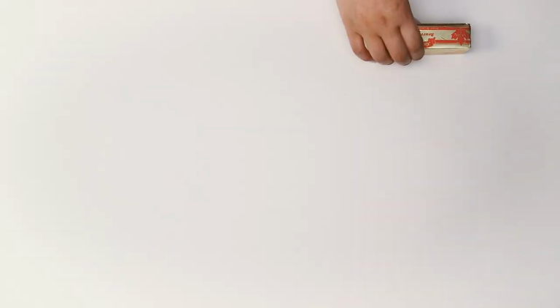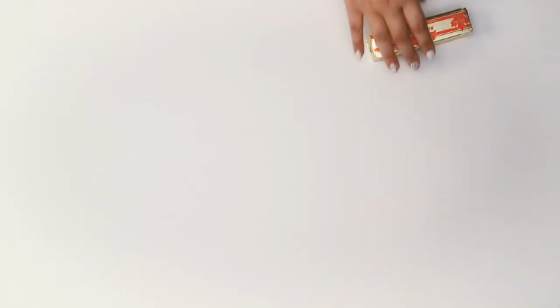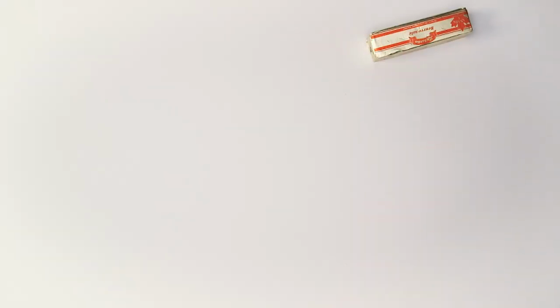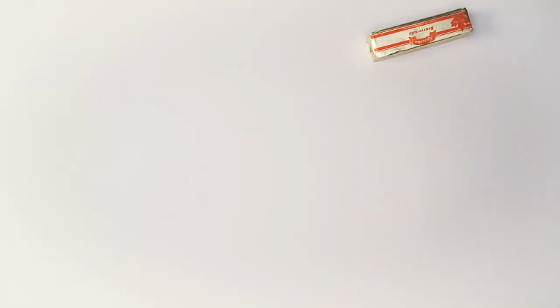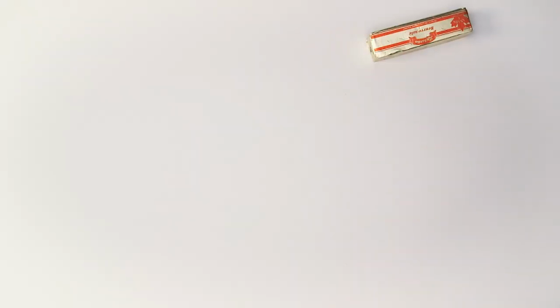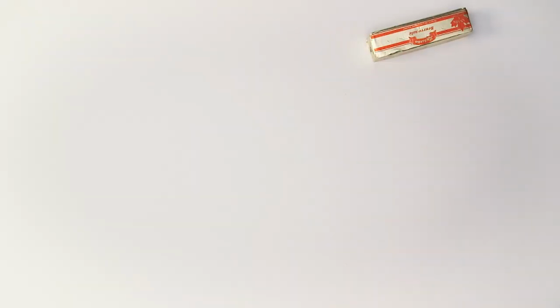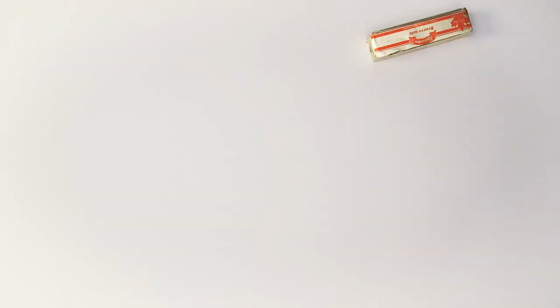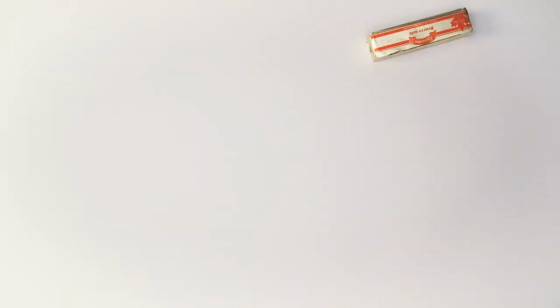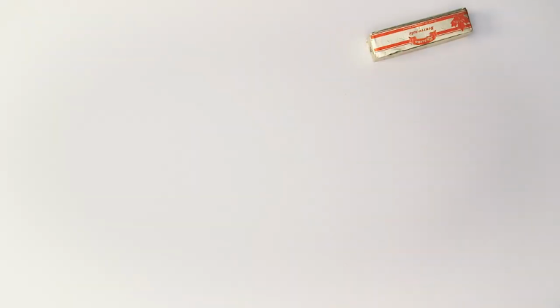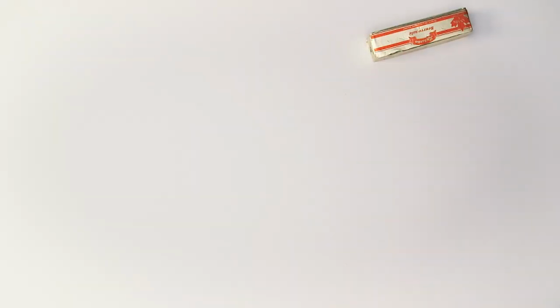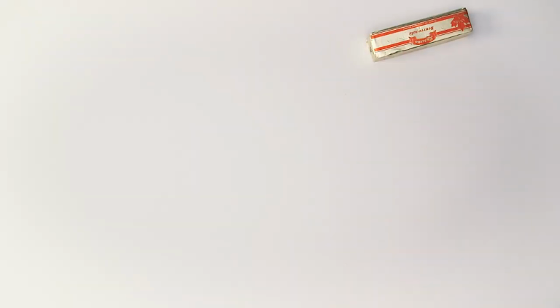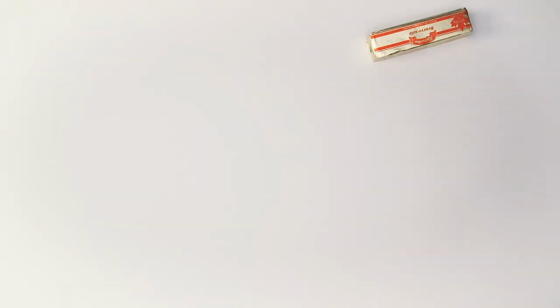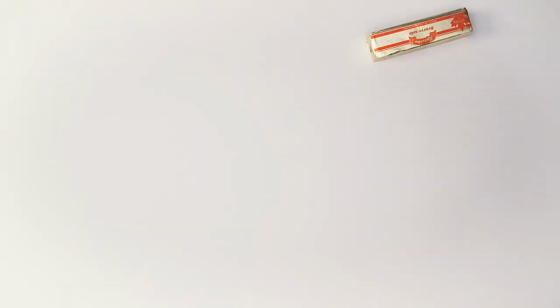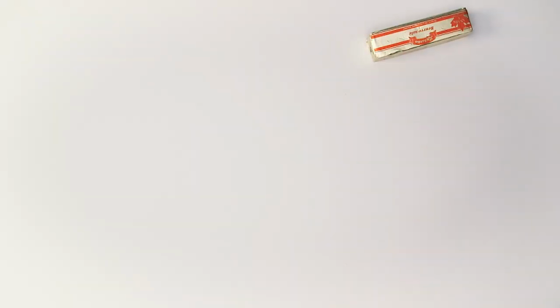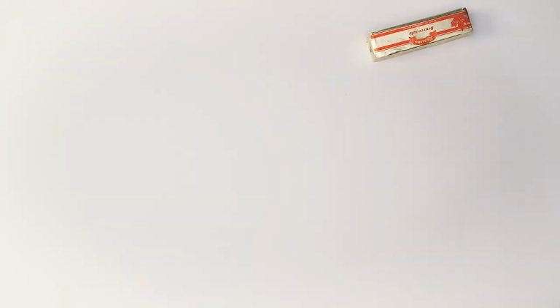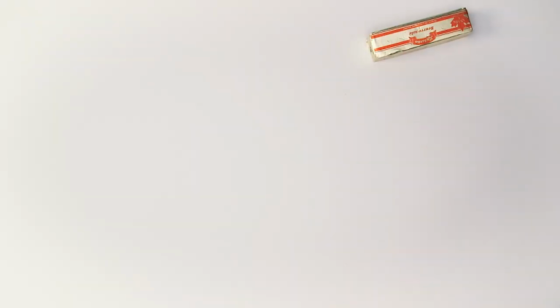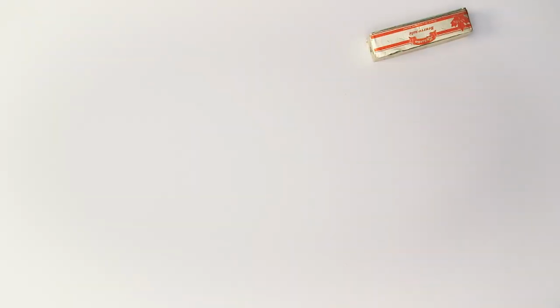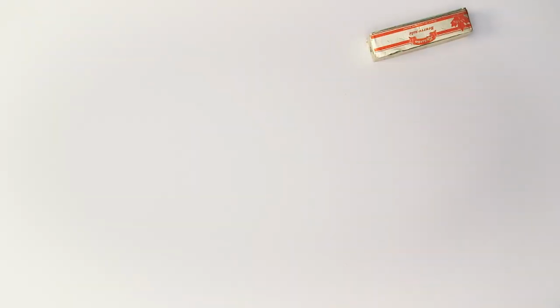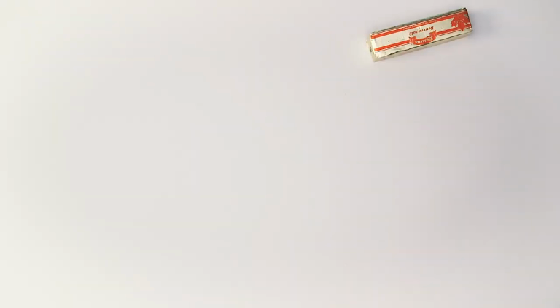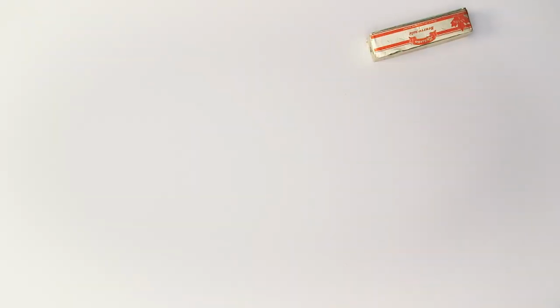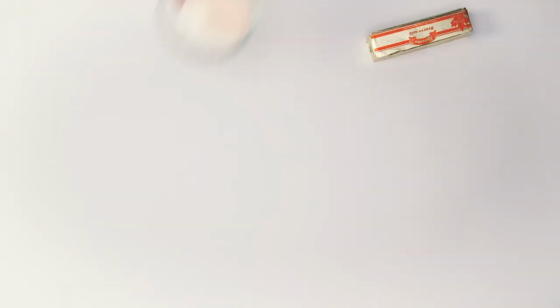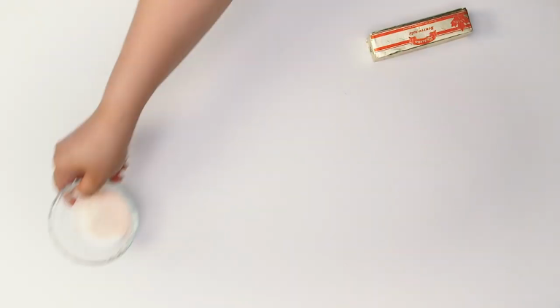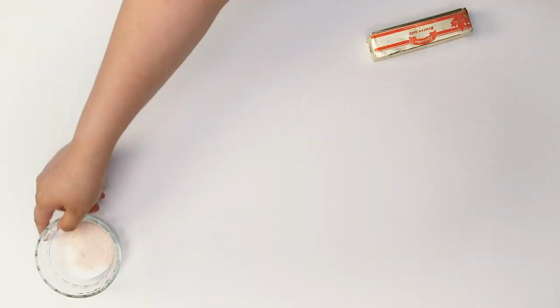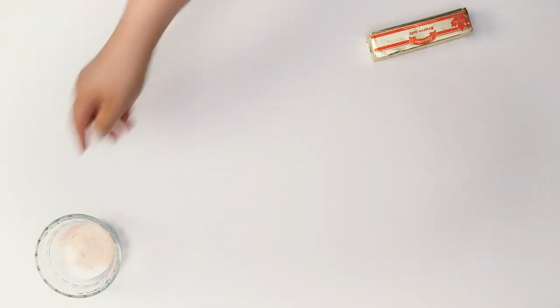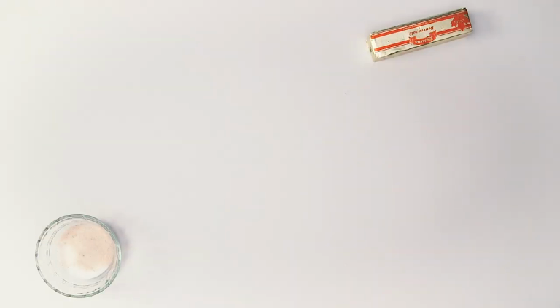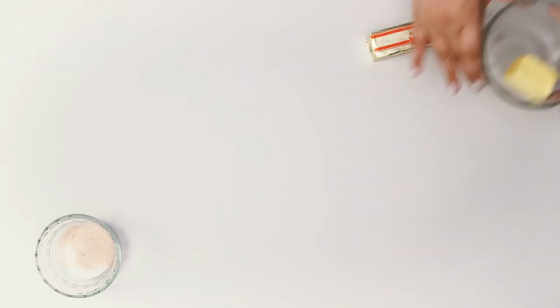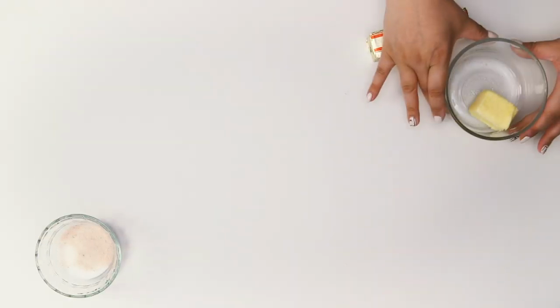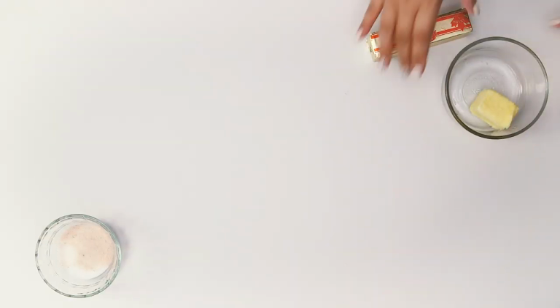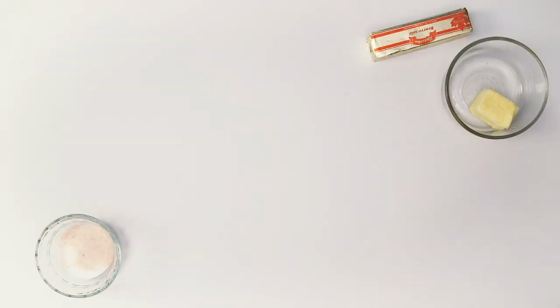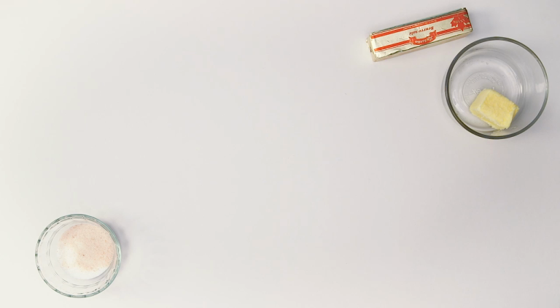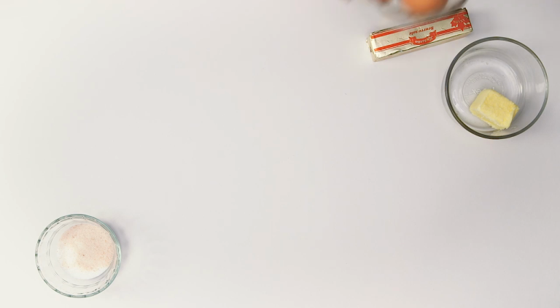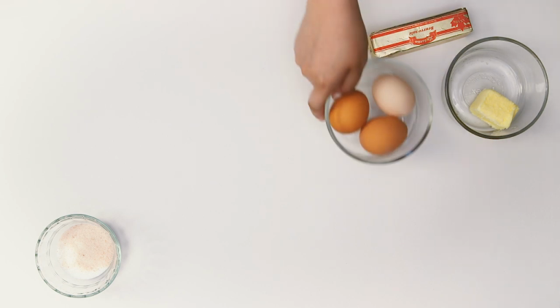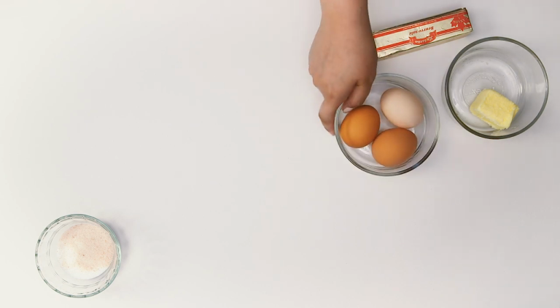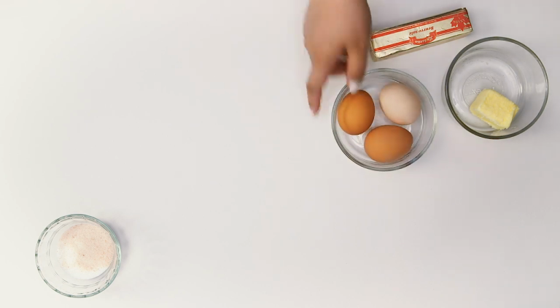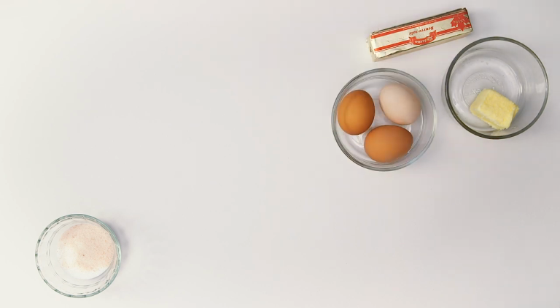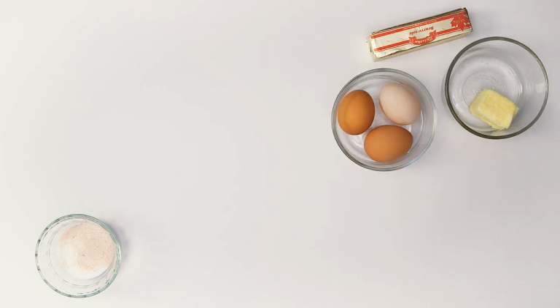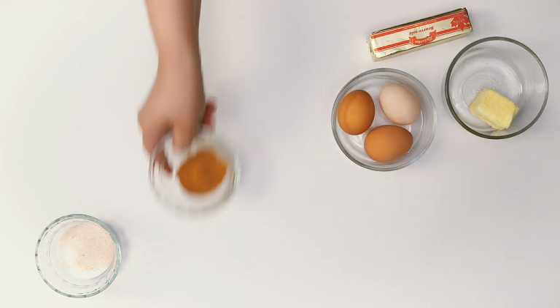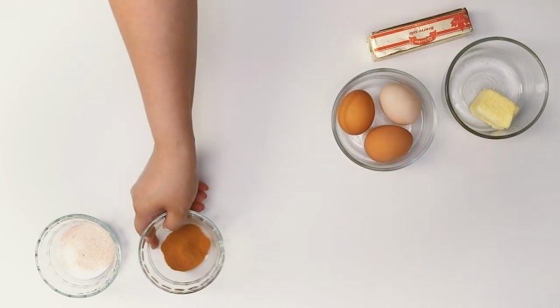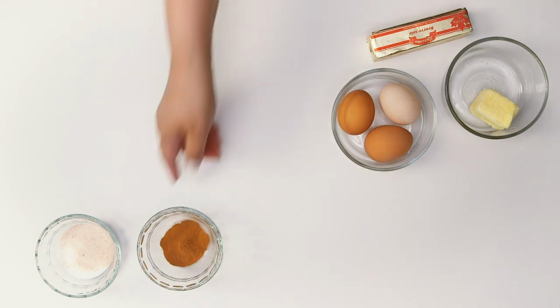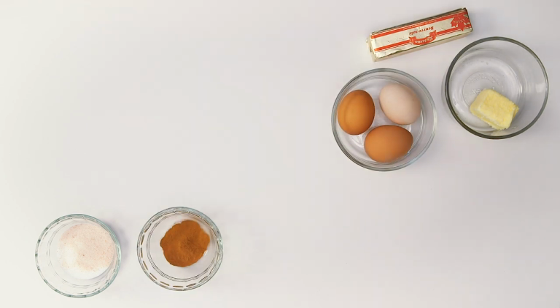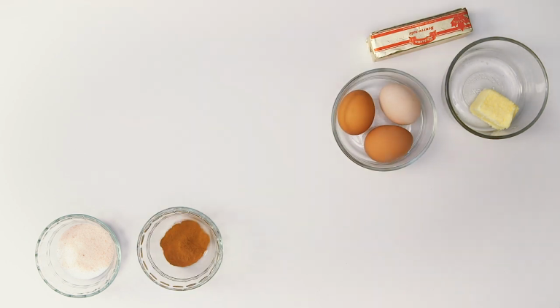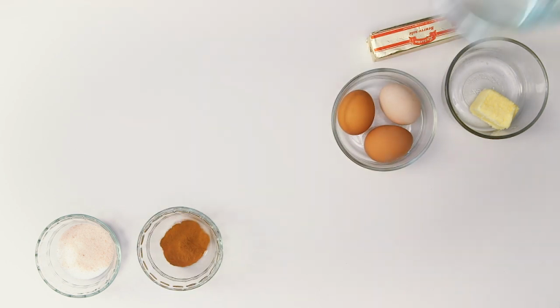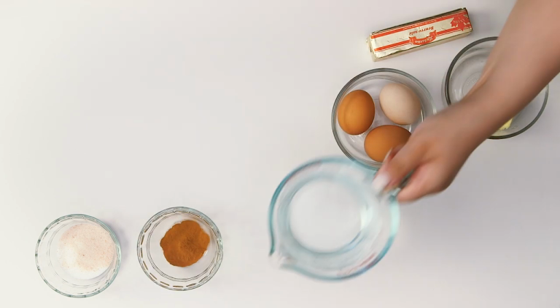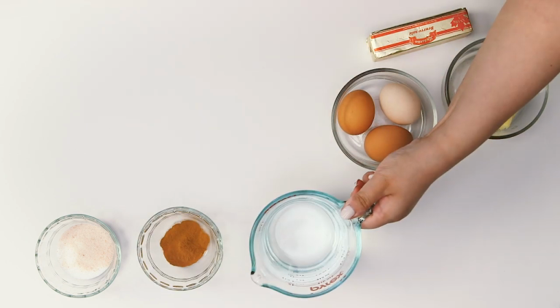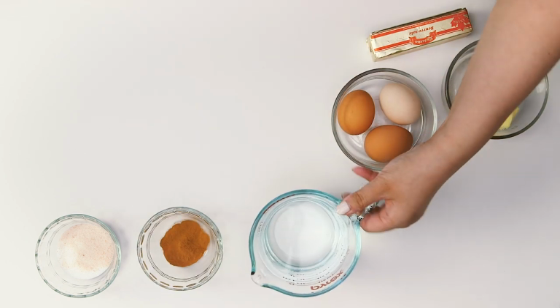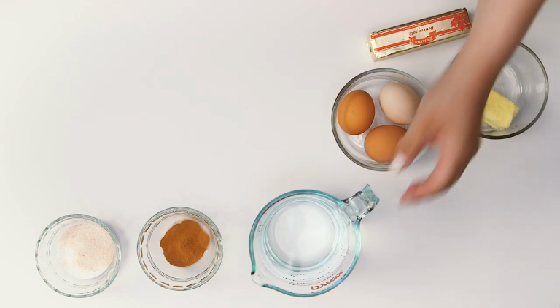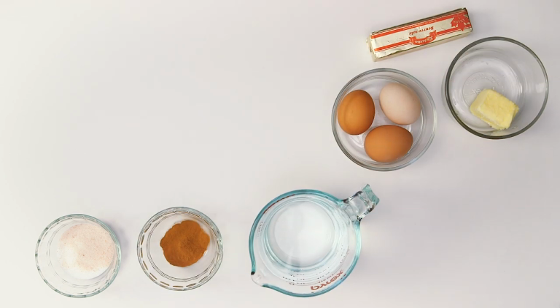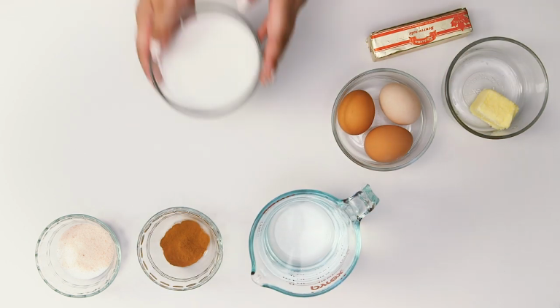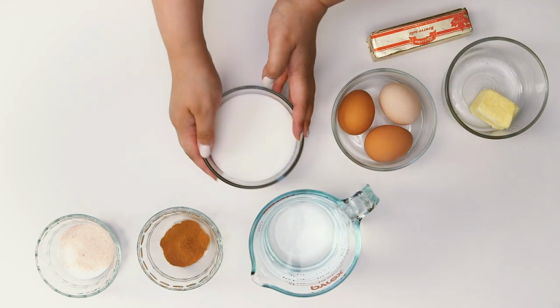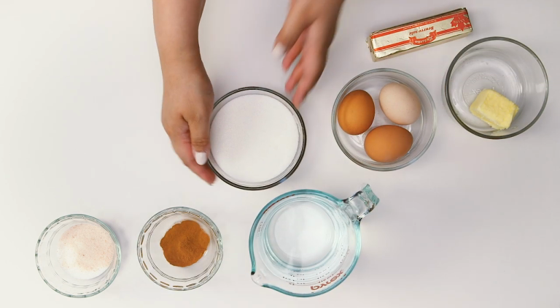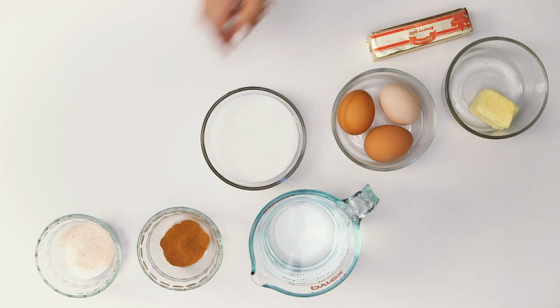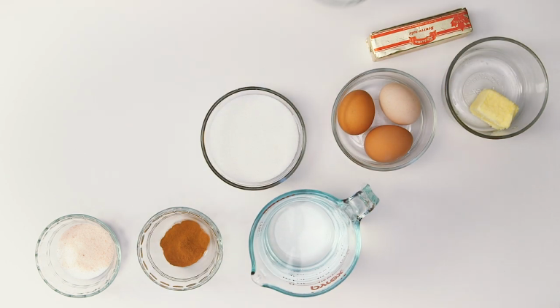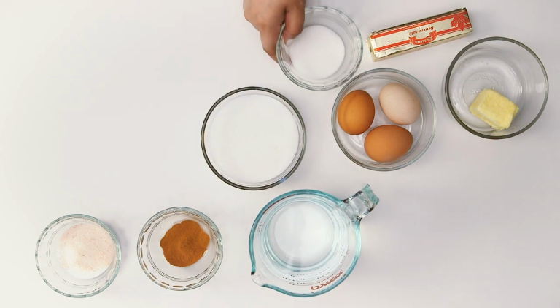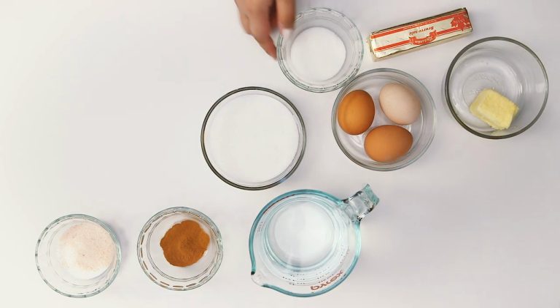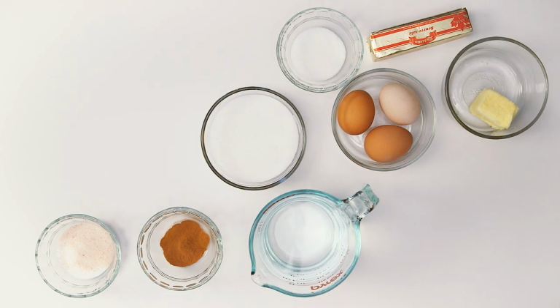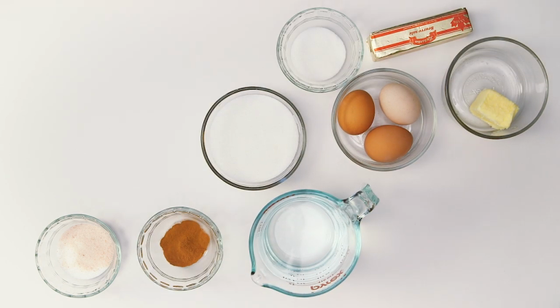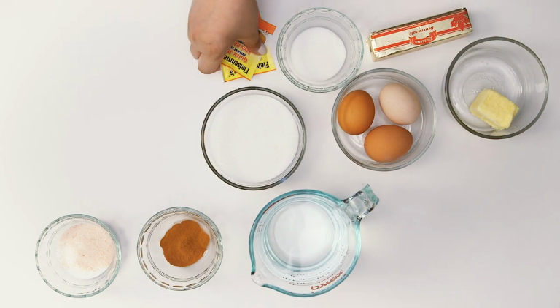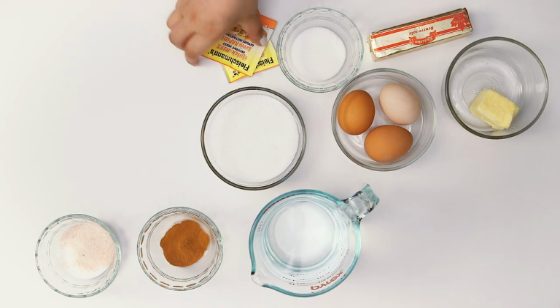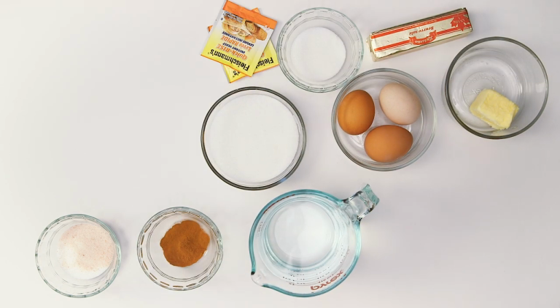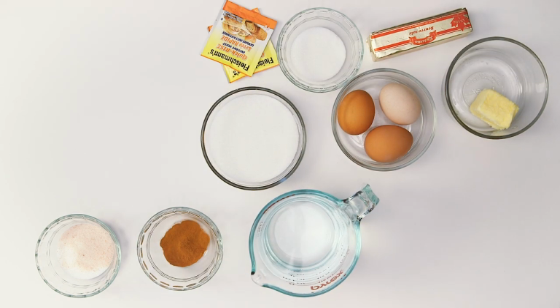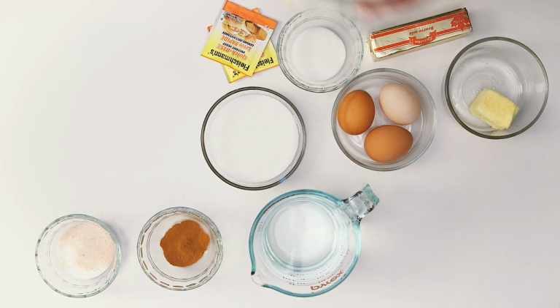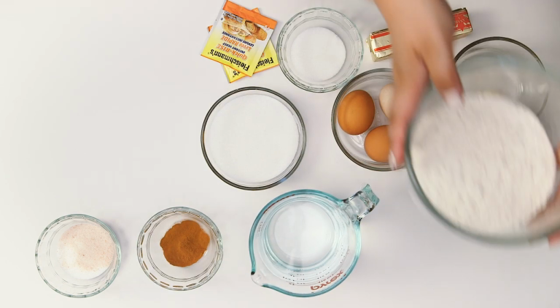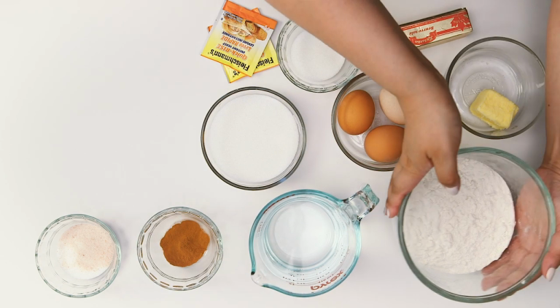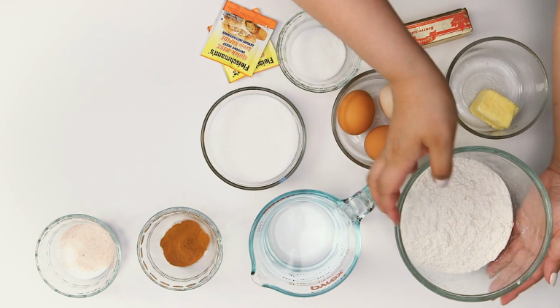This recipe doesn't need too many ingredients. All it takes is butter, sugar, salt, eggs, cinnamon, yeast, and flour.